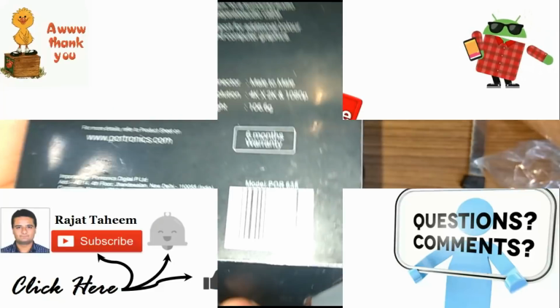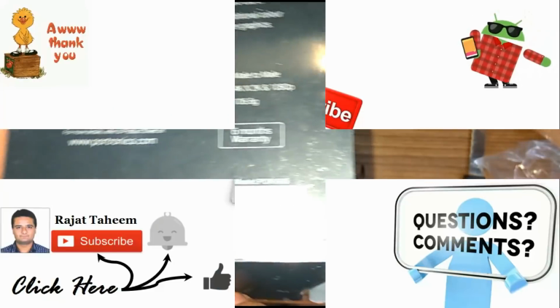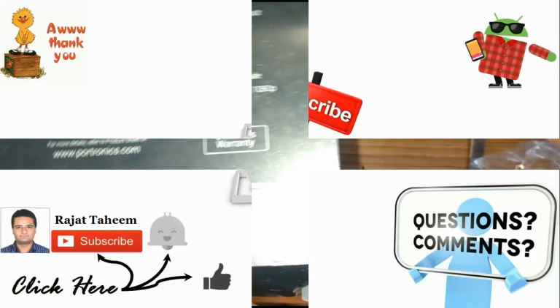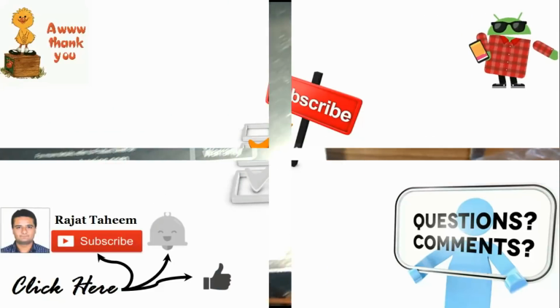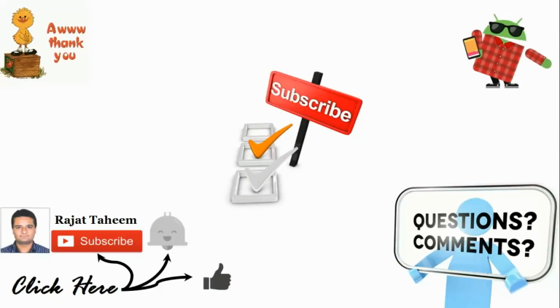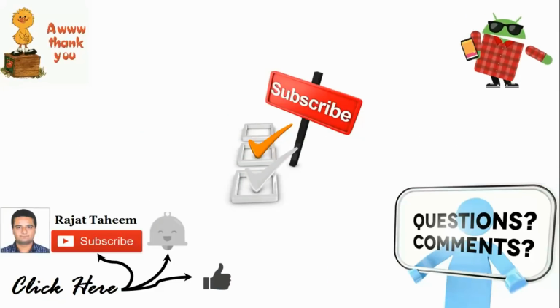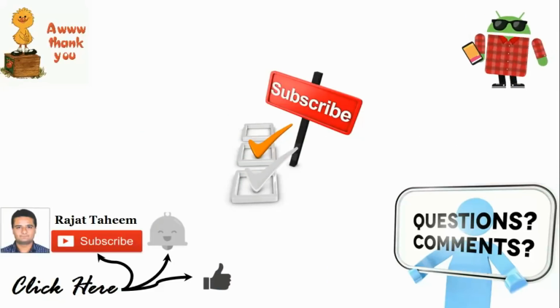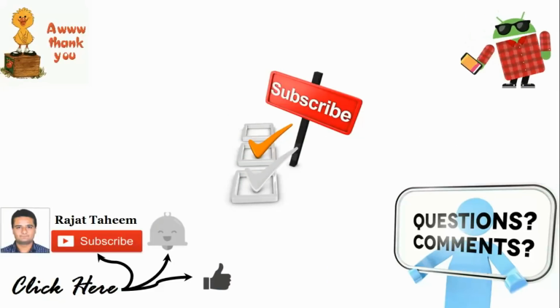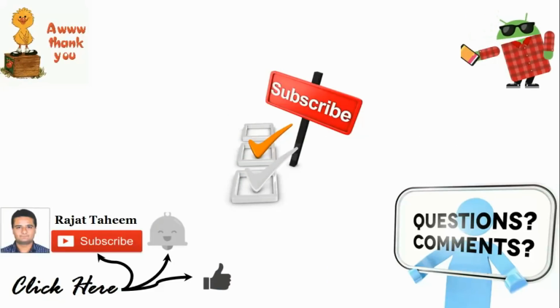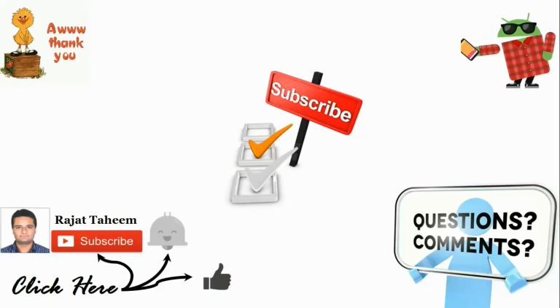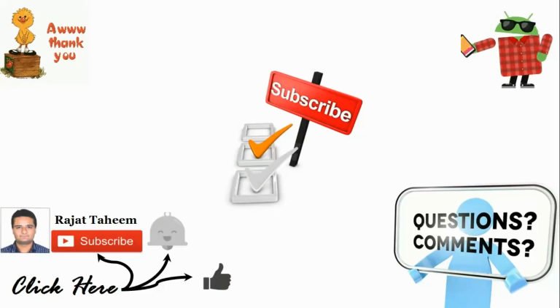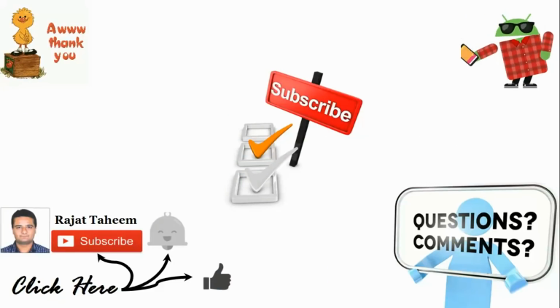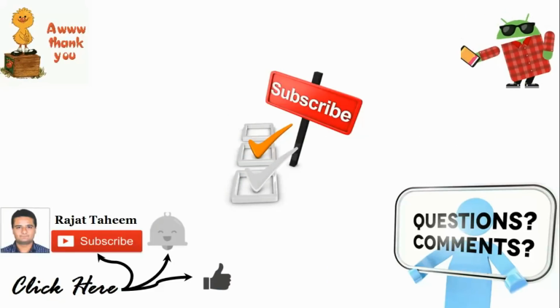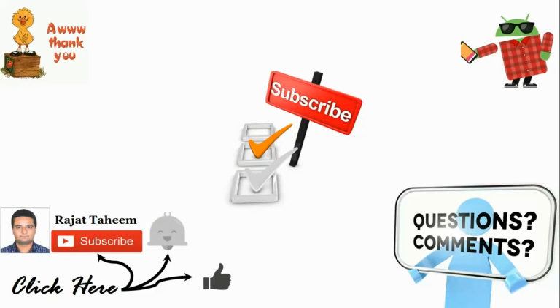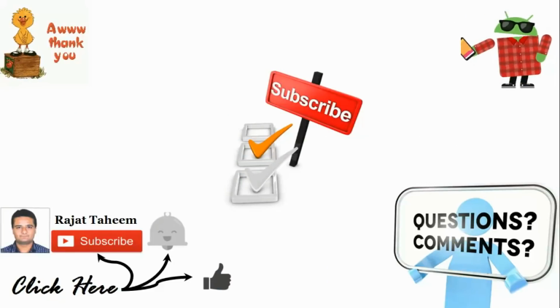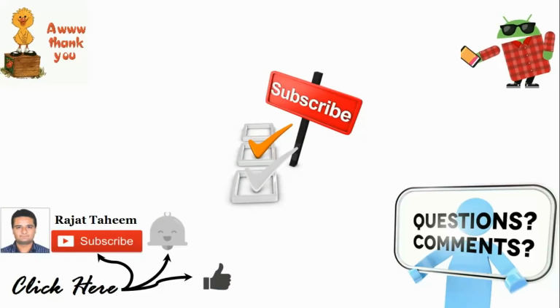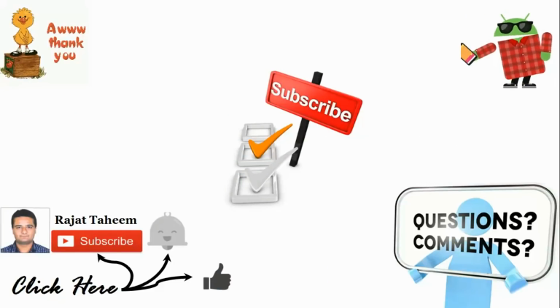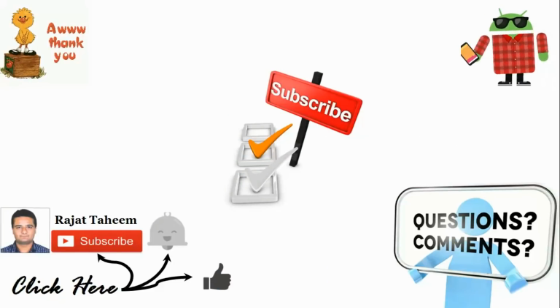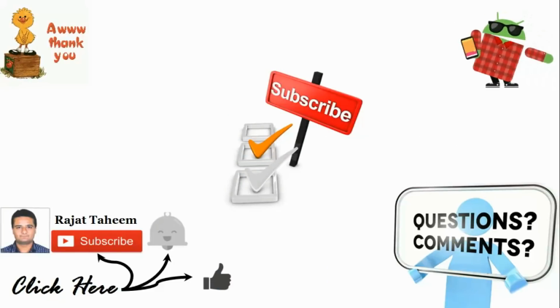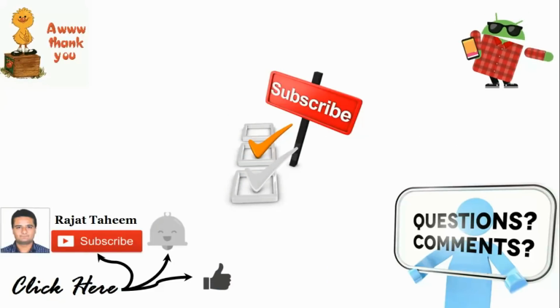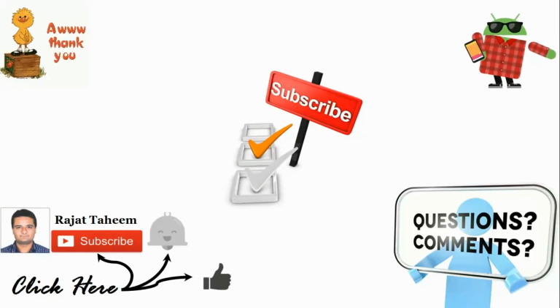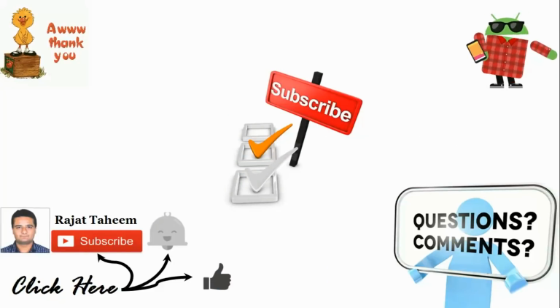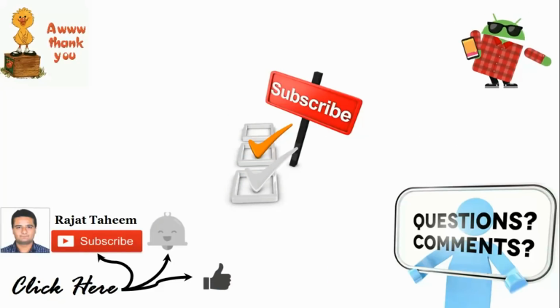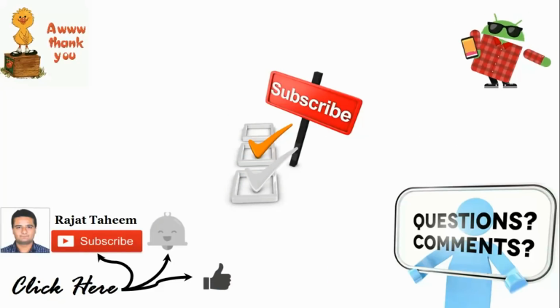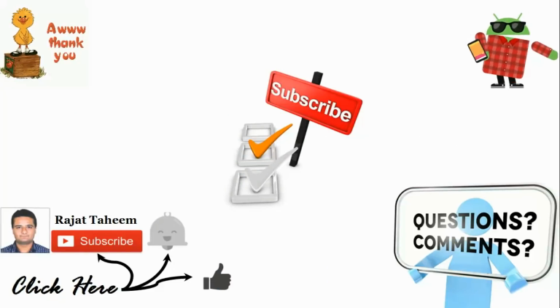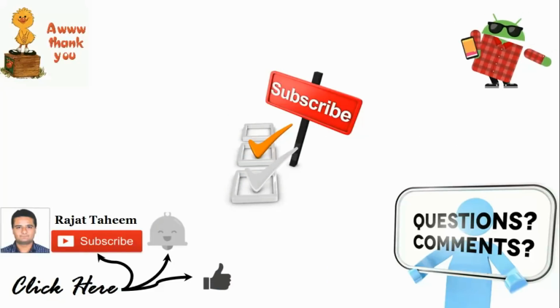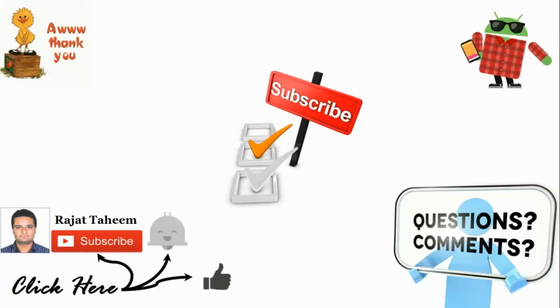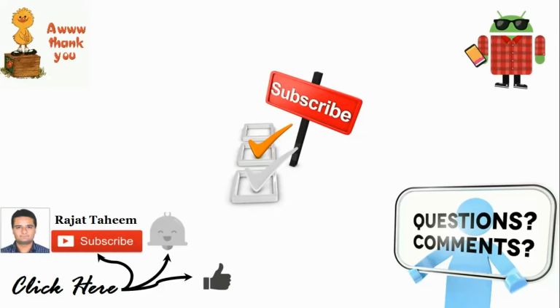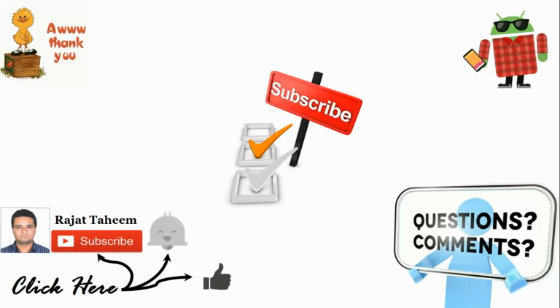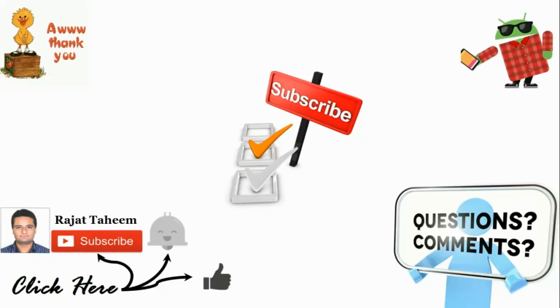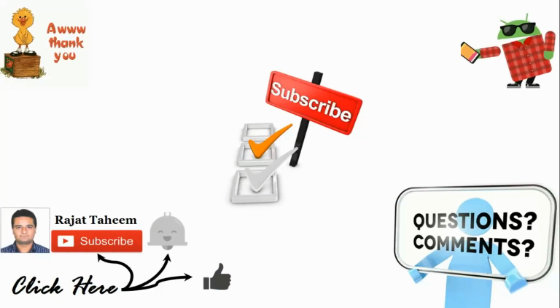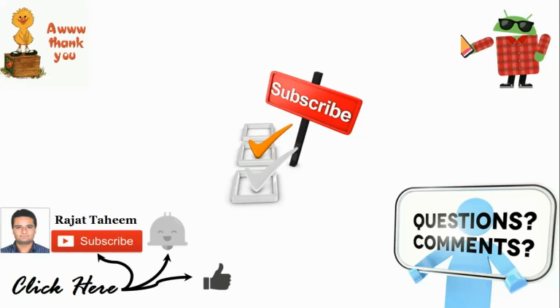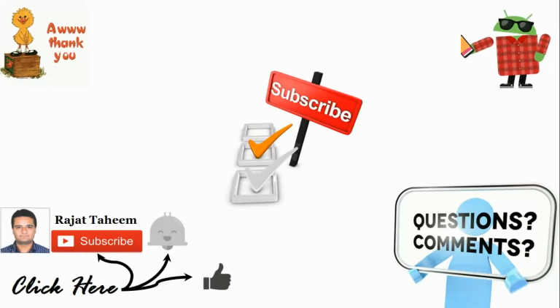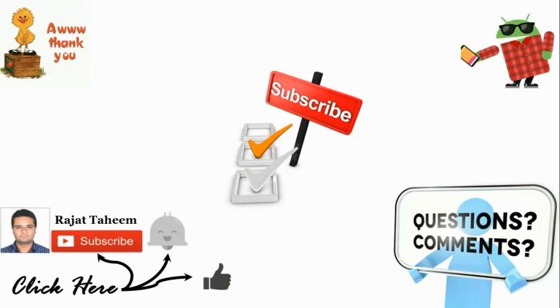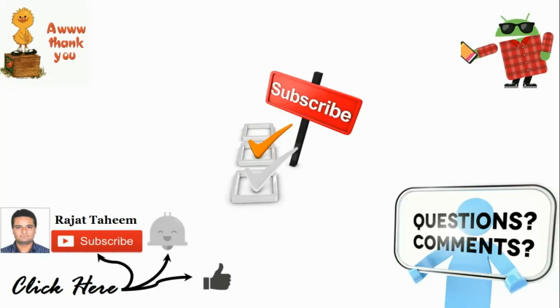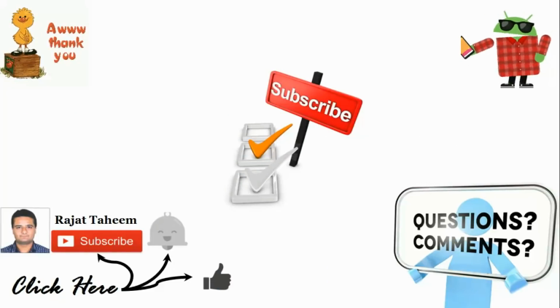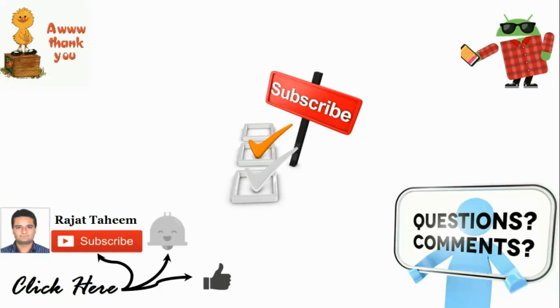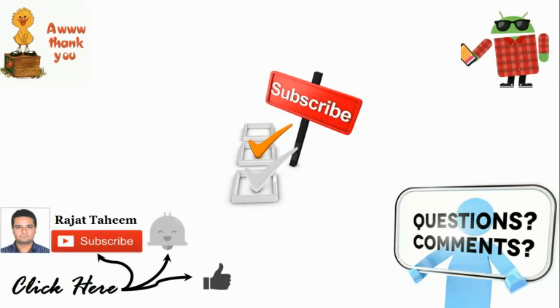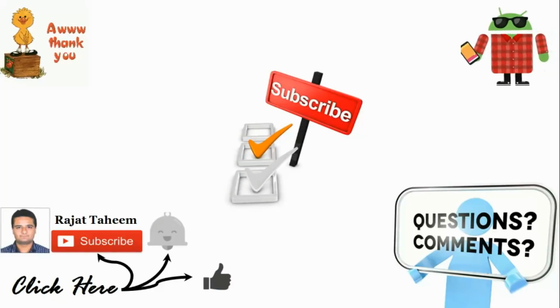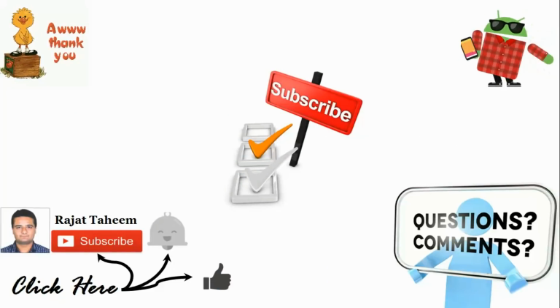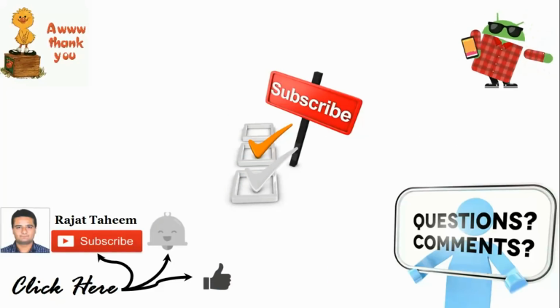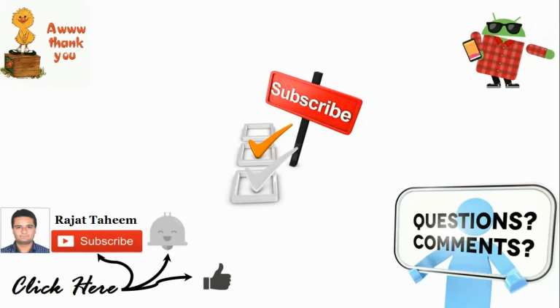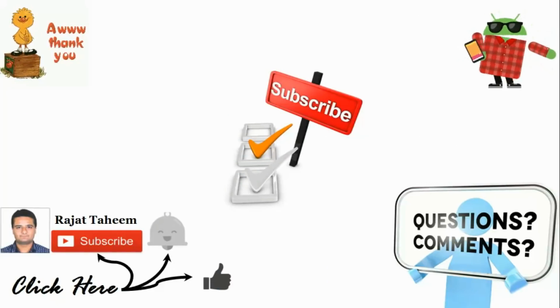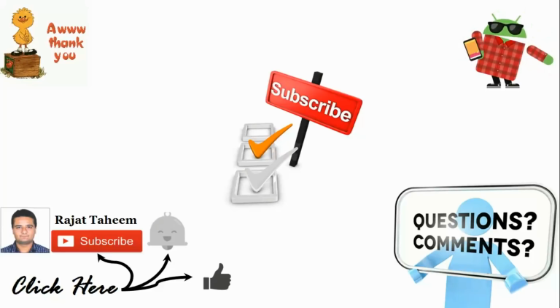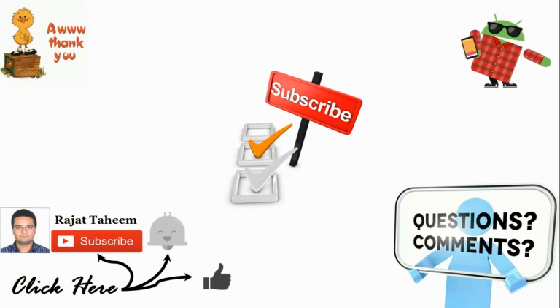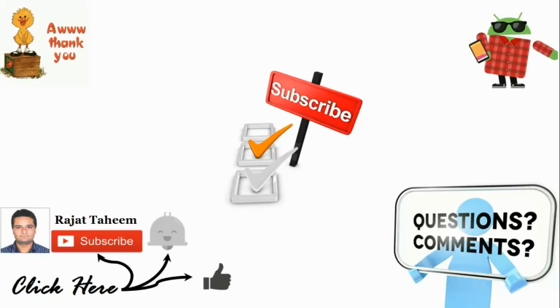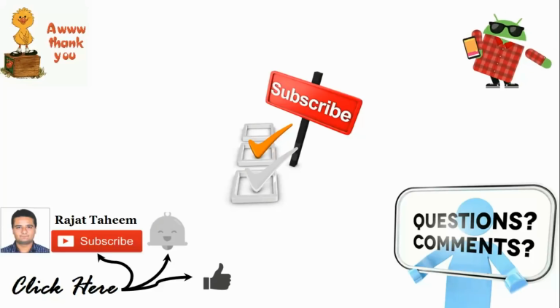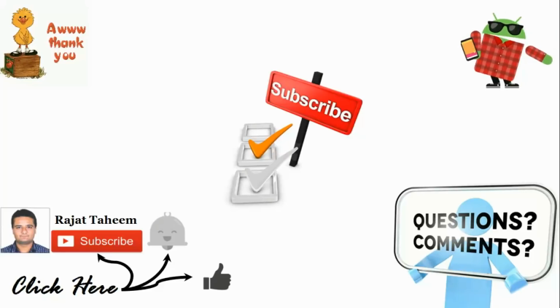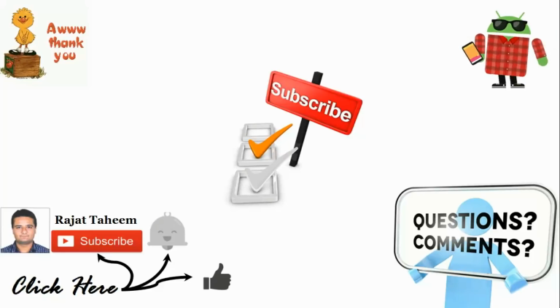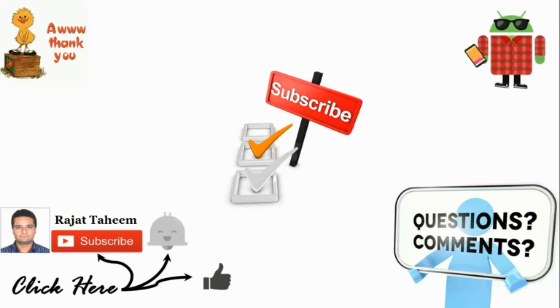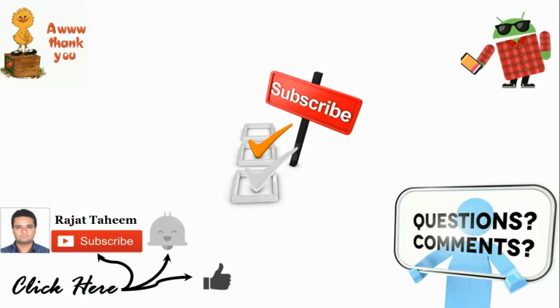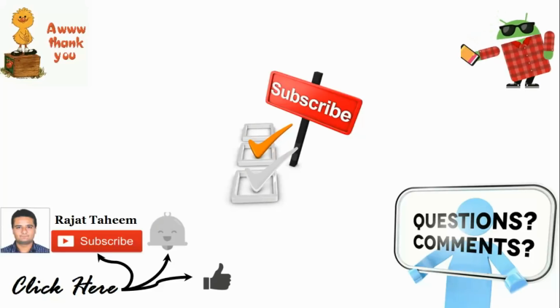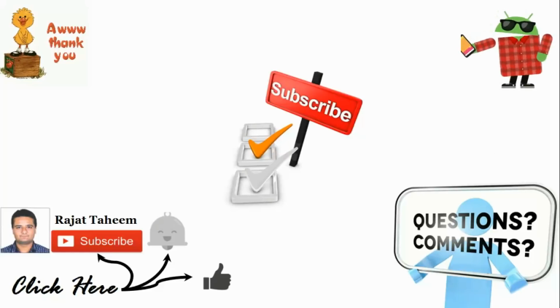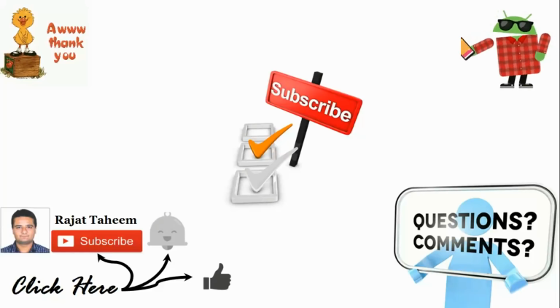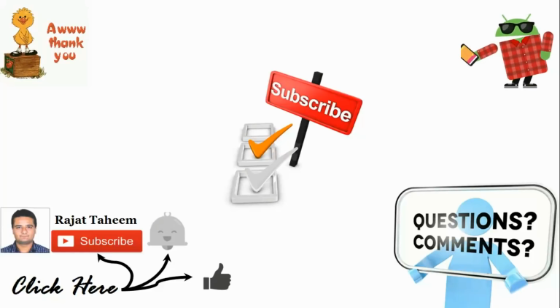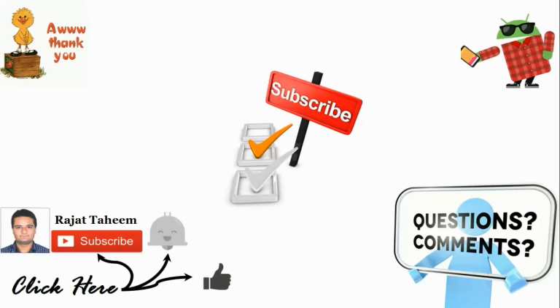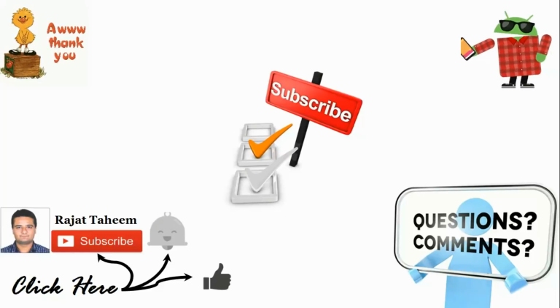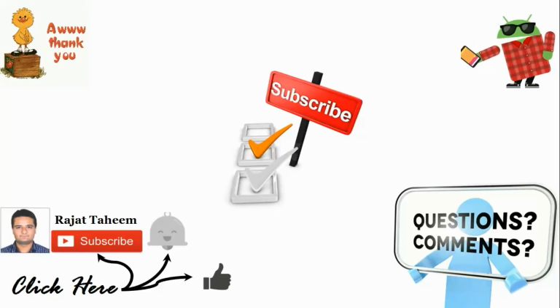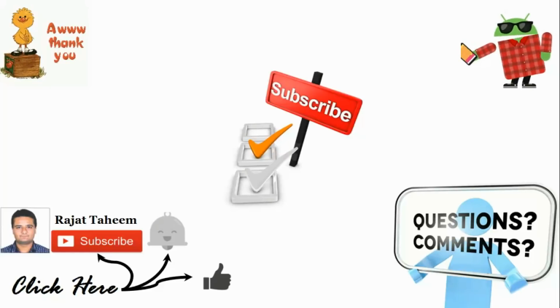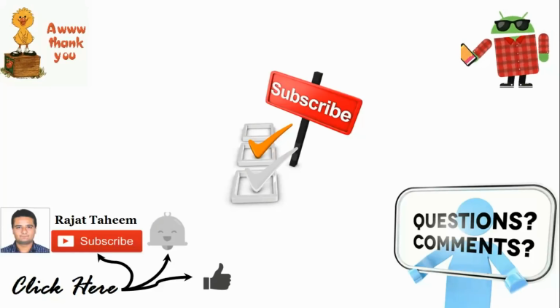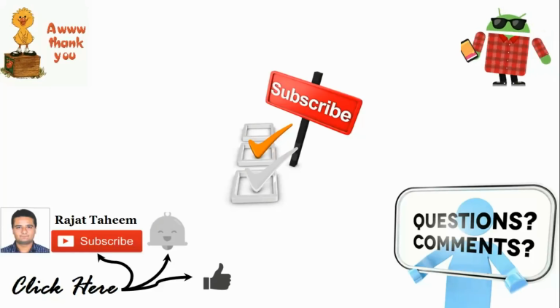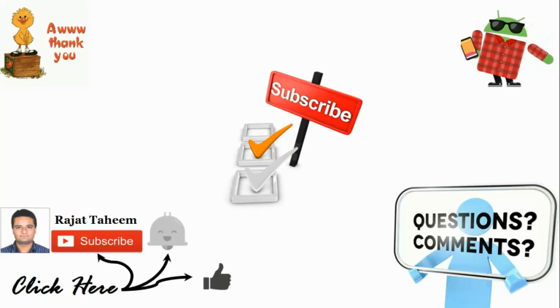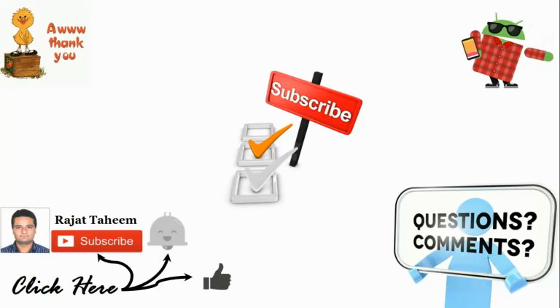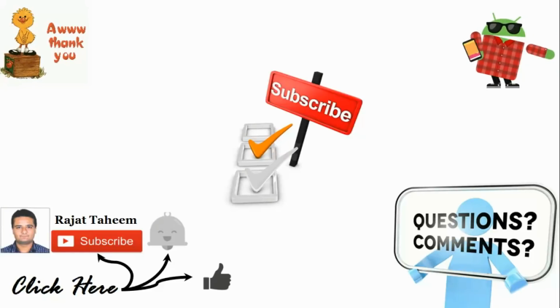So that's all from my side guys. Please don't forget to click on like, subscribe and the bell icon. Rajat Taheem signing off.